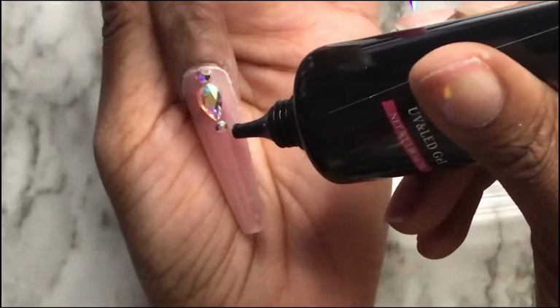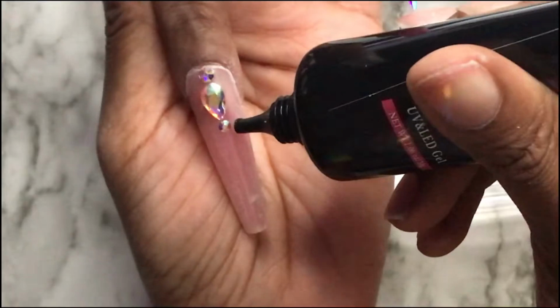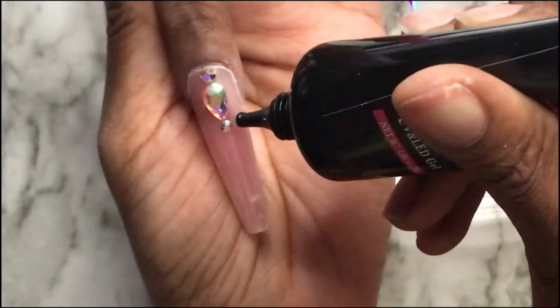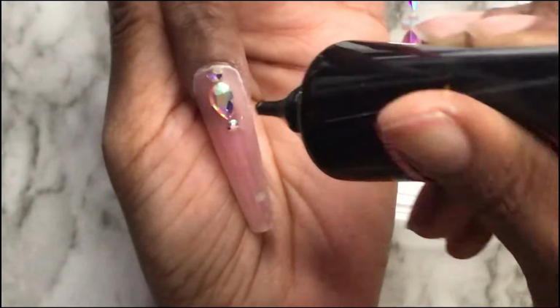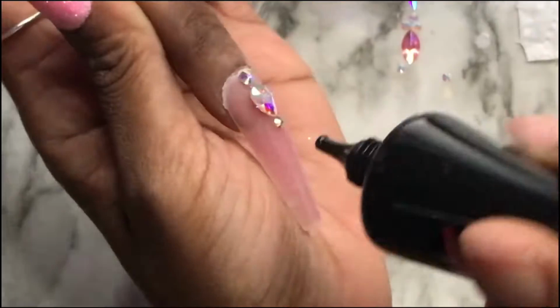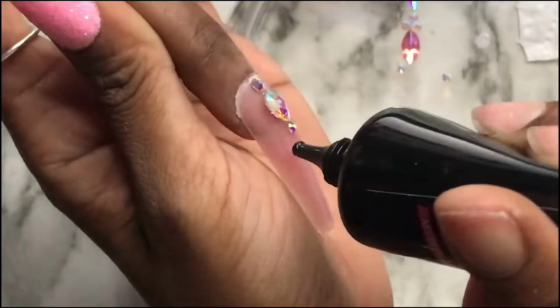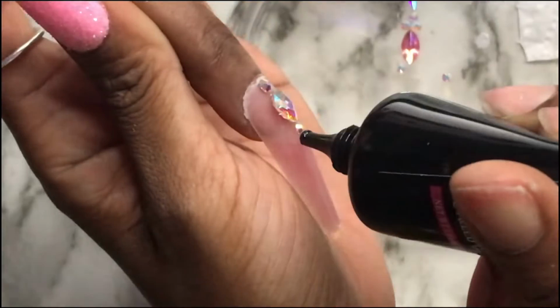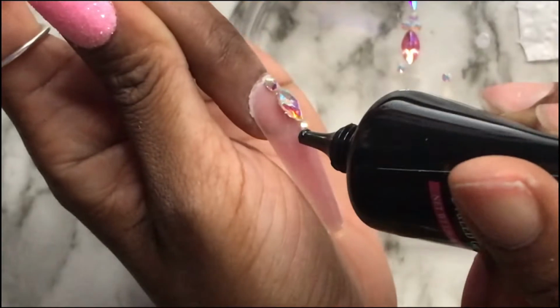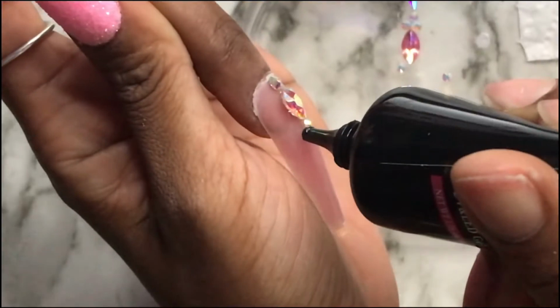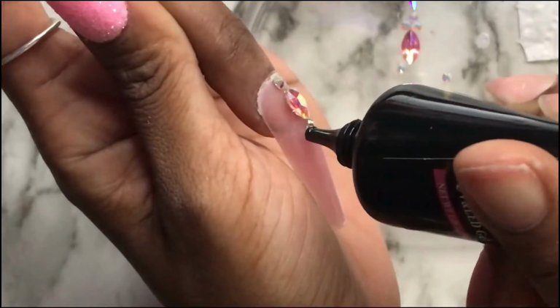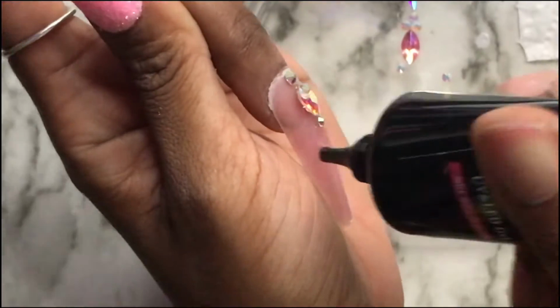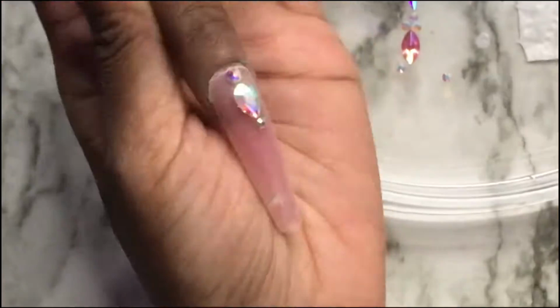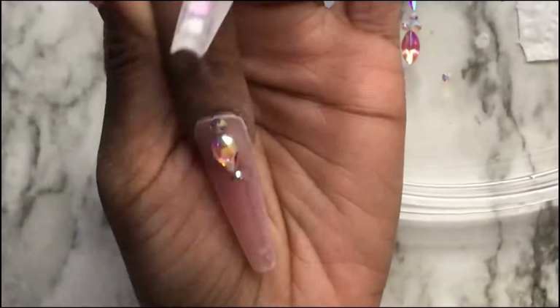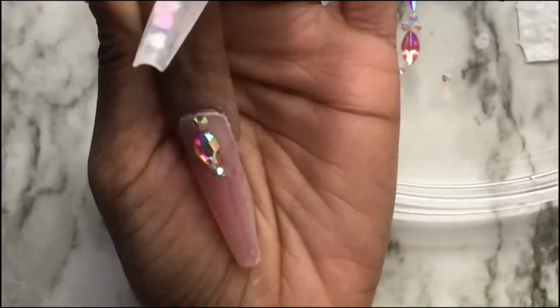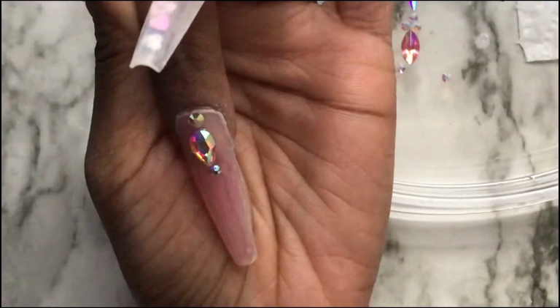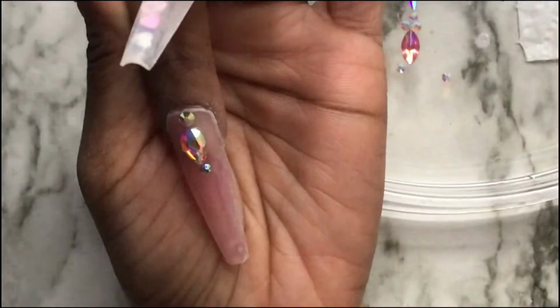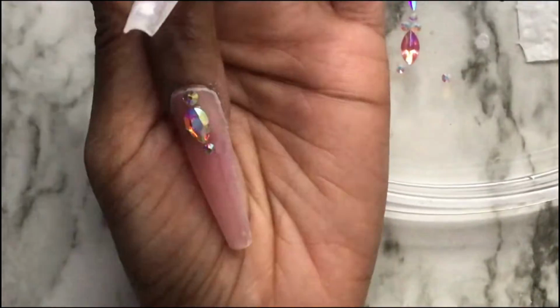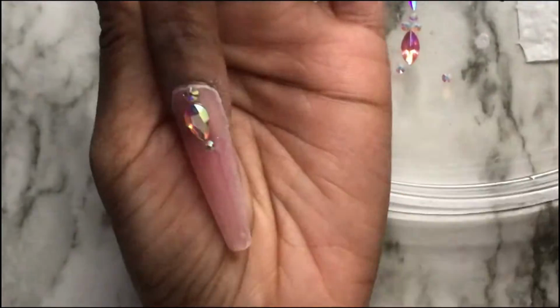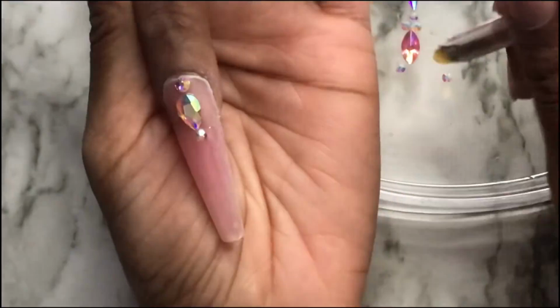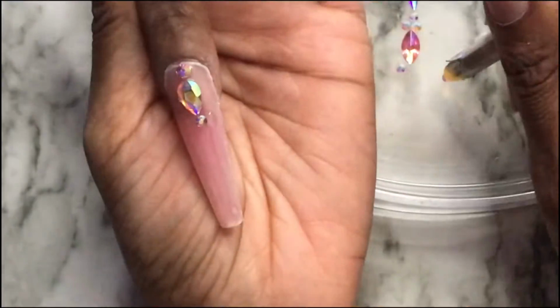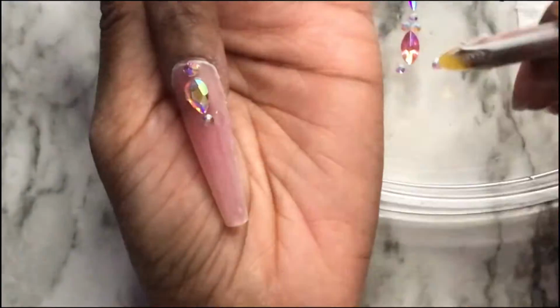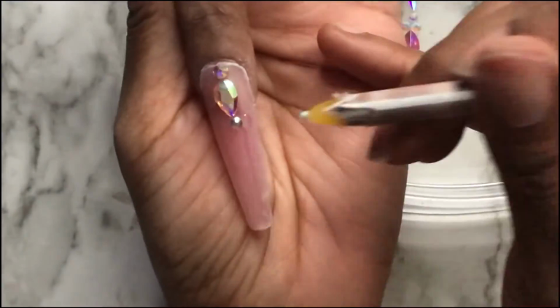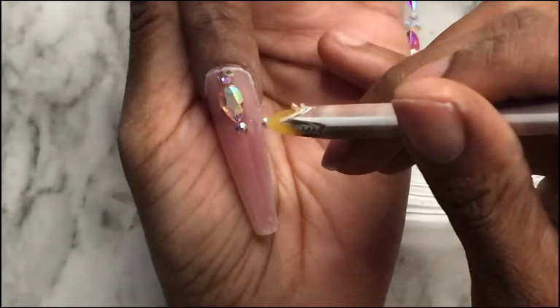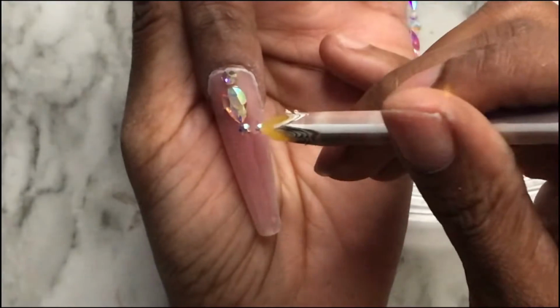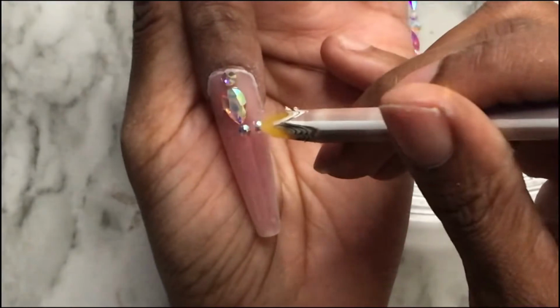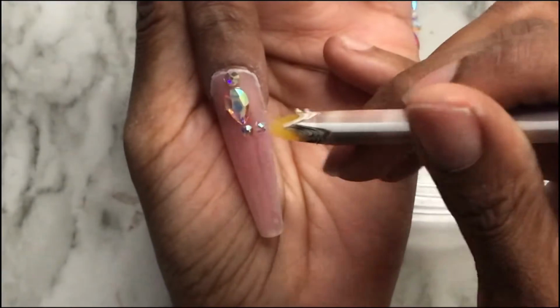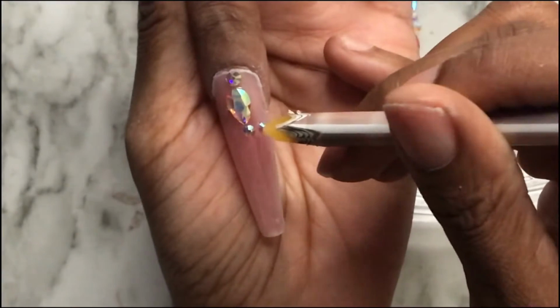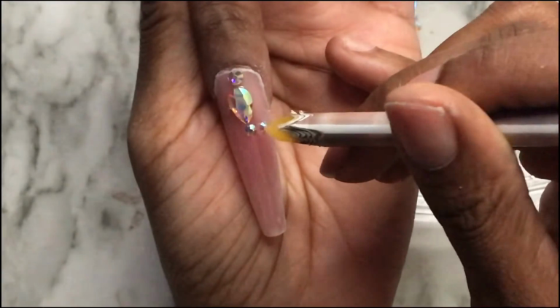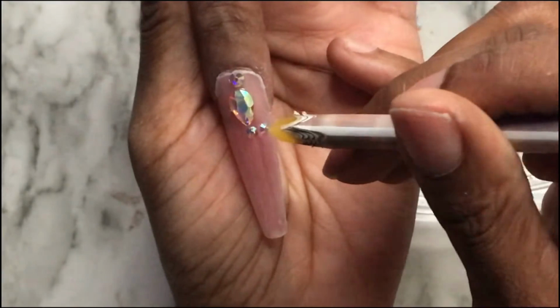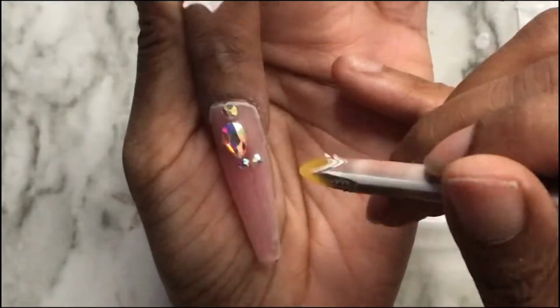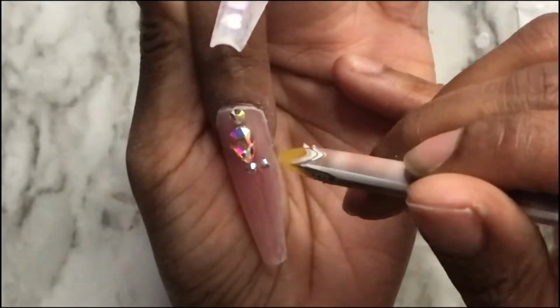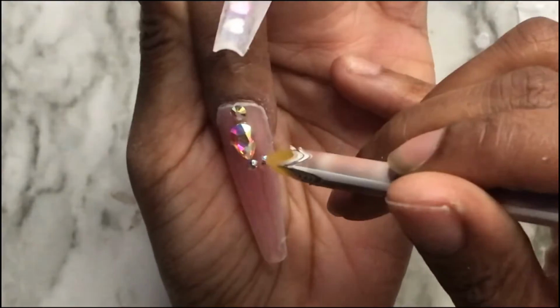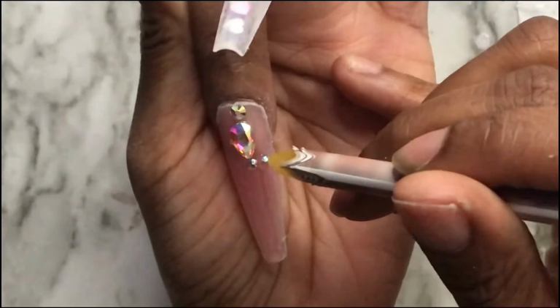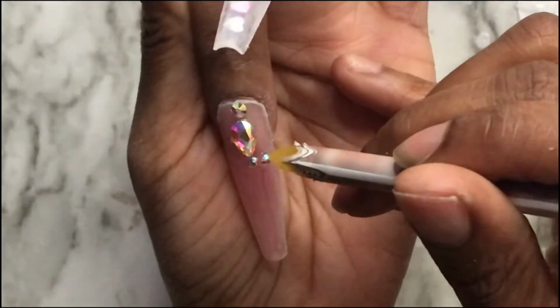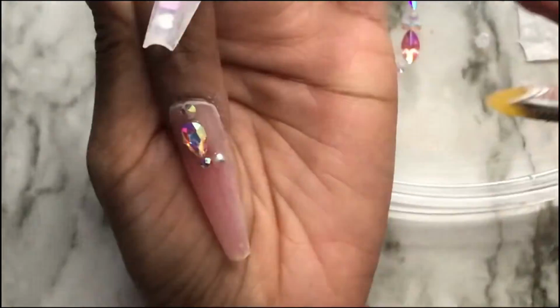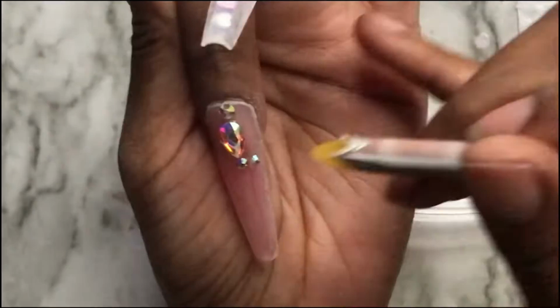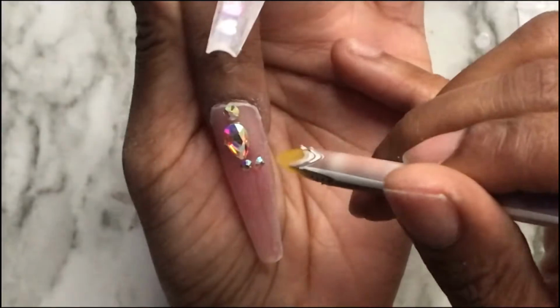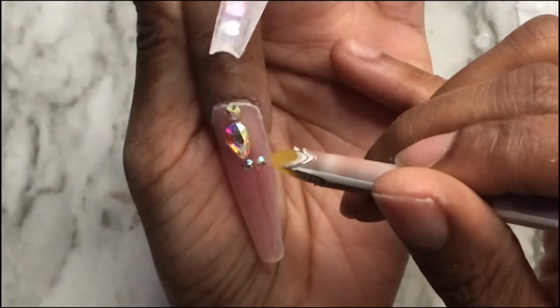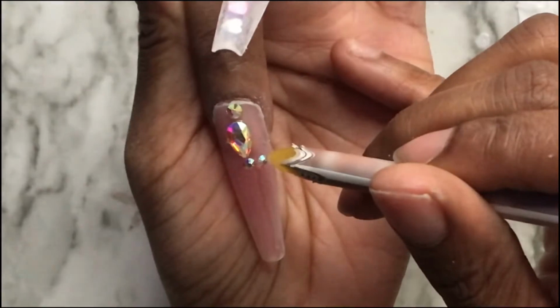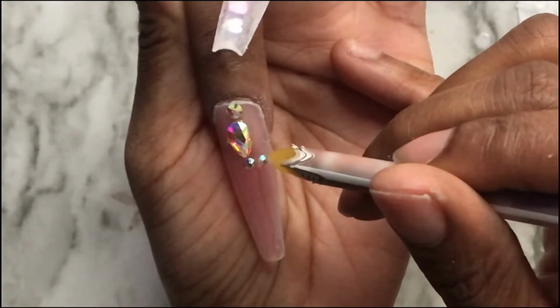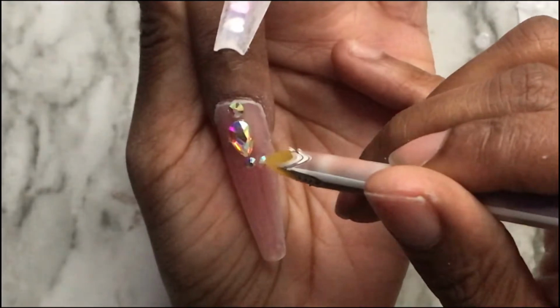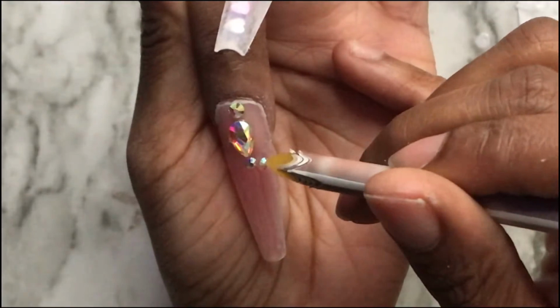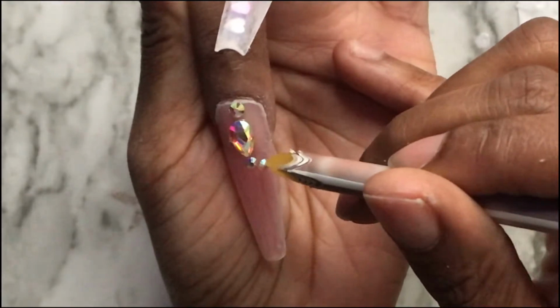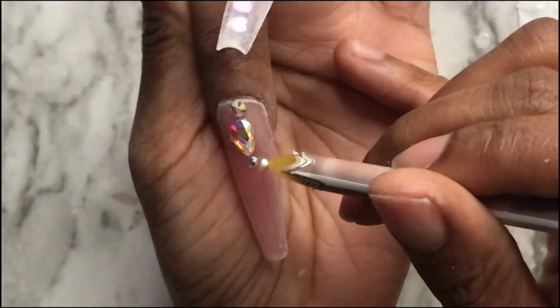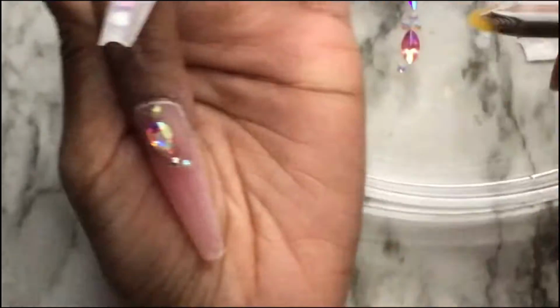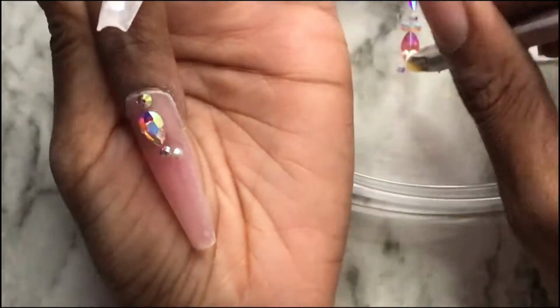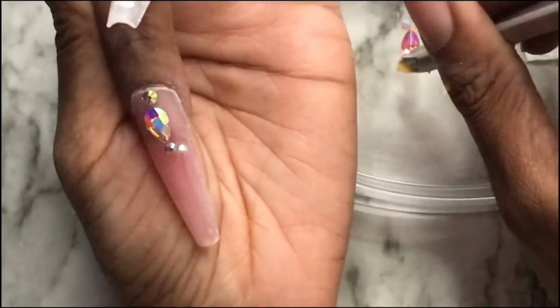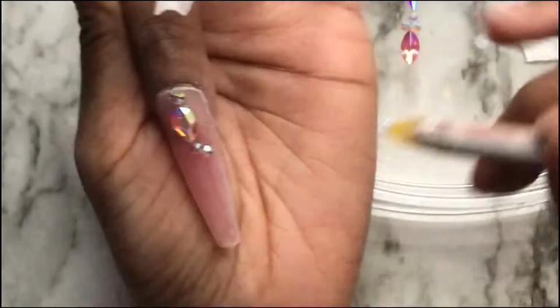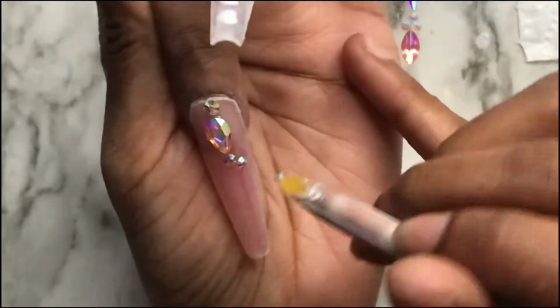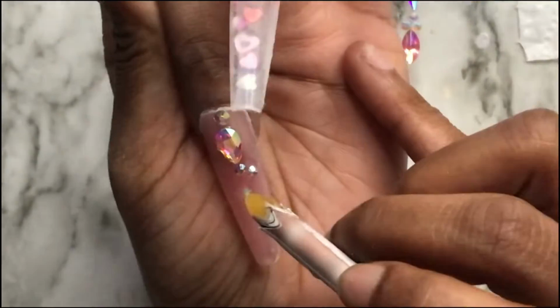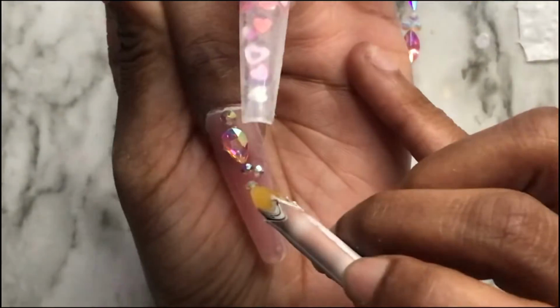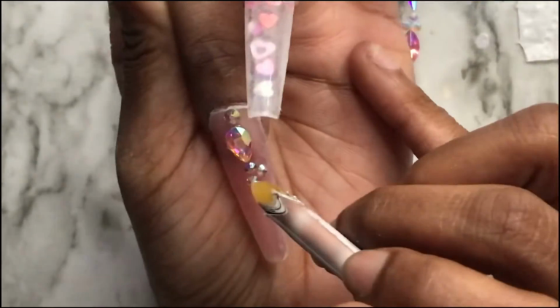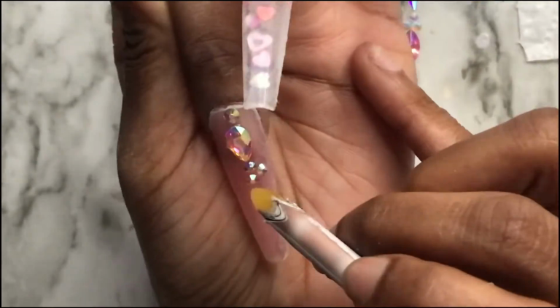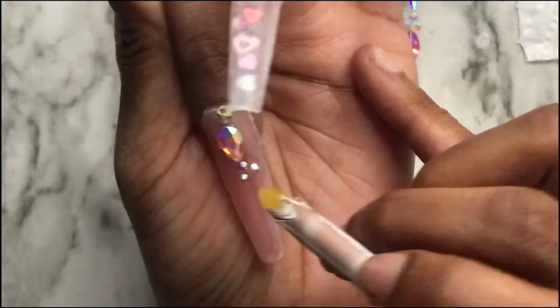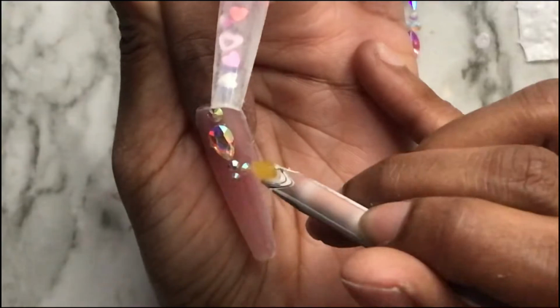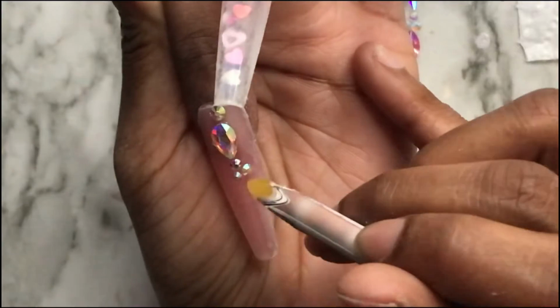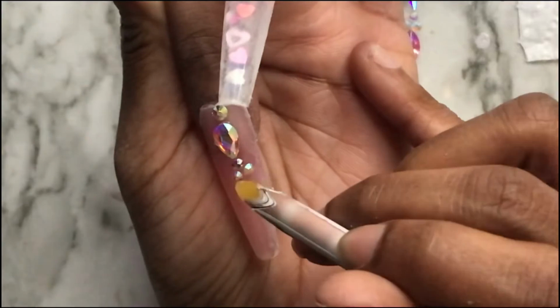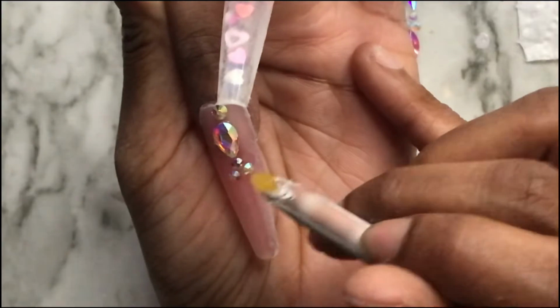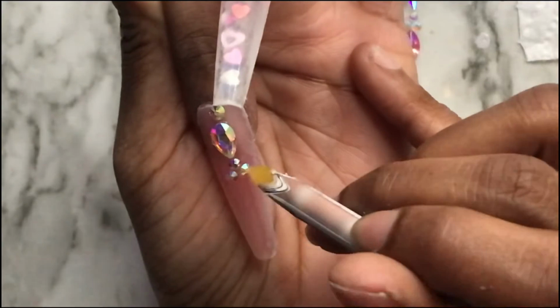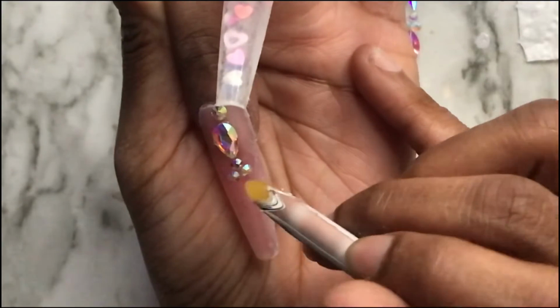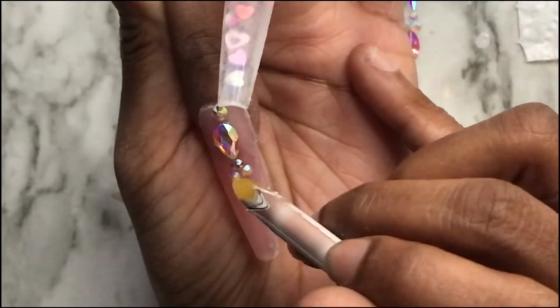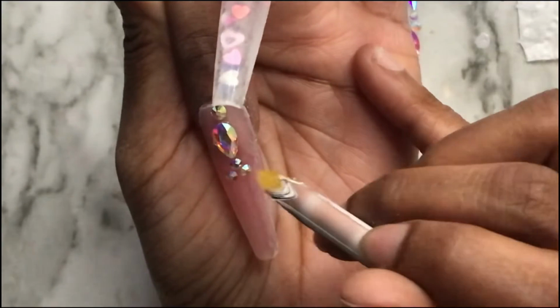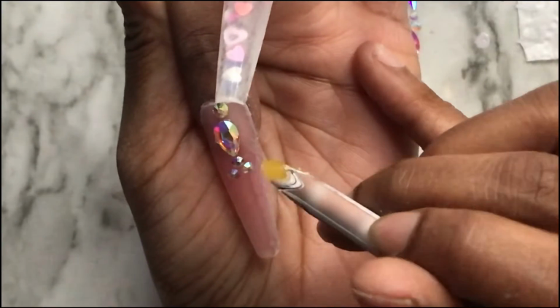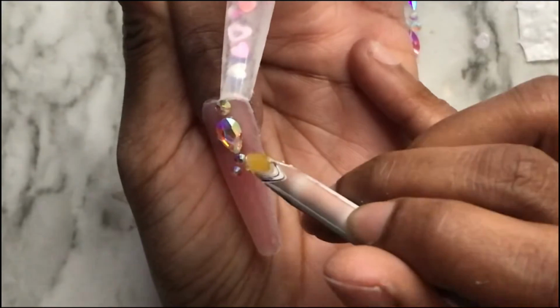Popping in really quick to say that I did go ahead and do some cuticle rhinestones on the pointer finger — I did that off camera.